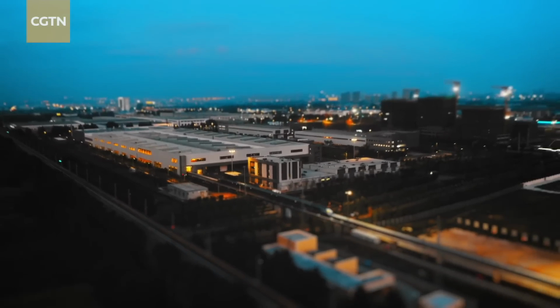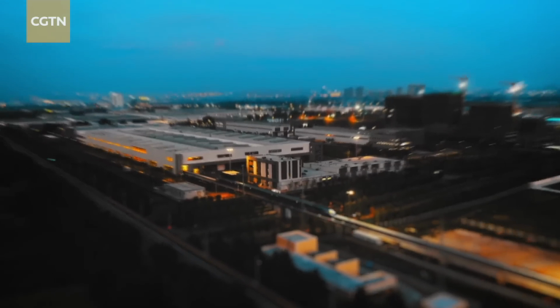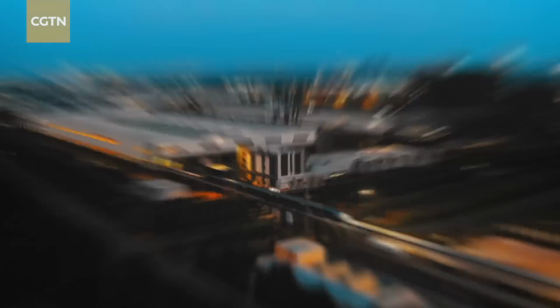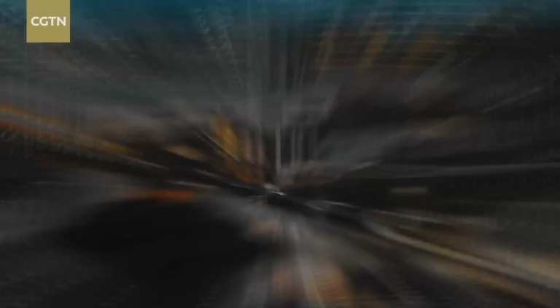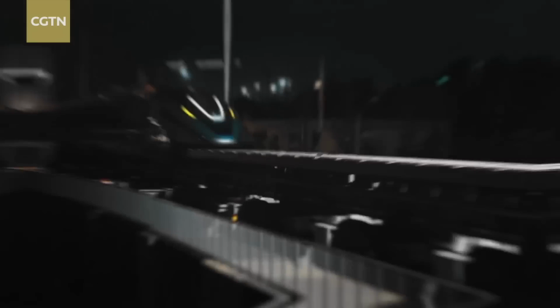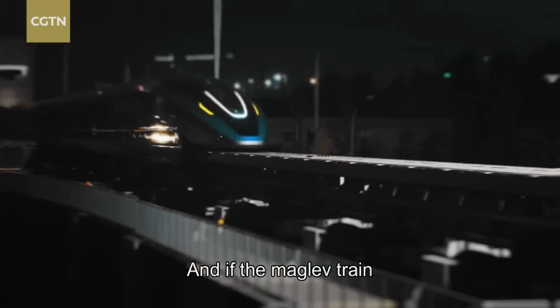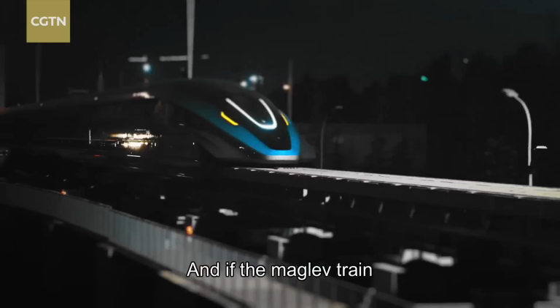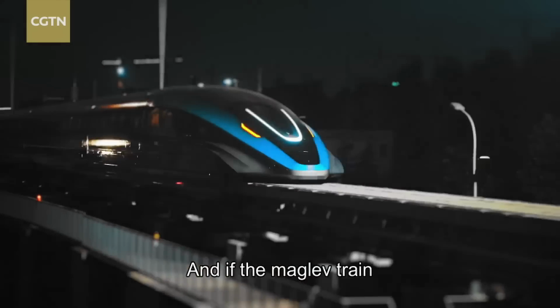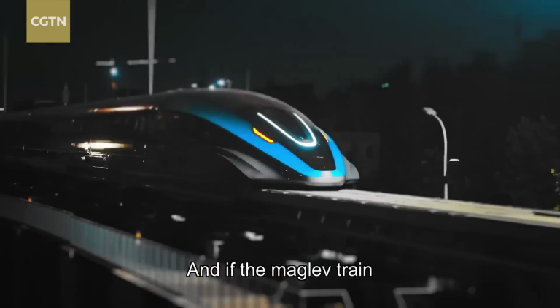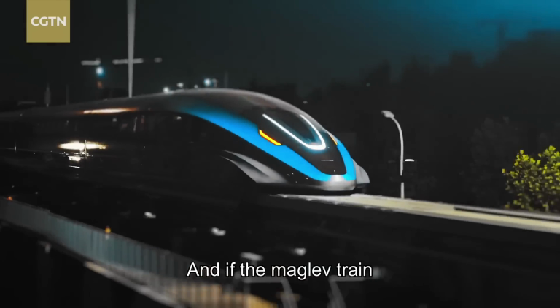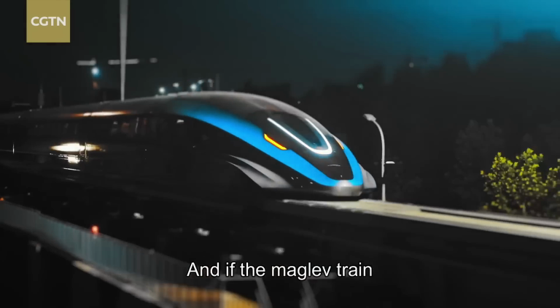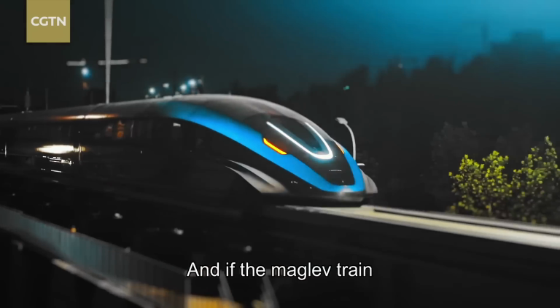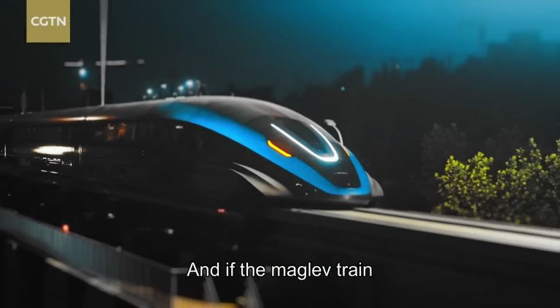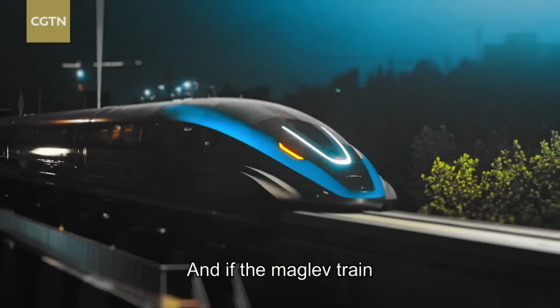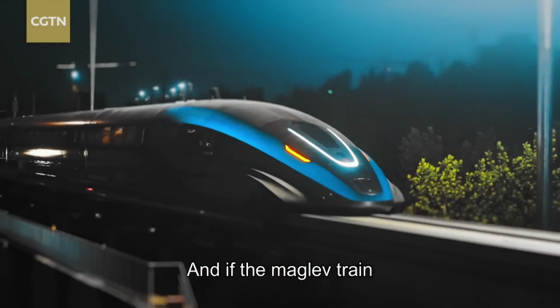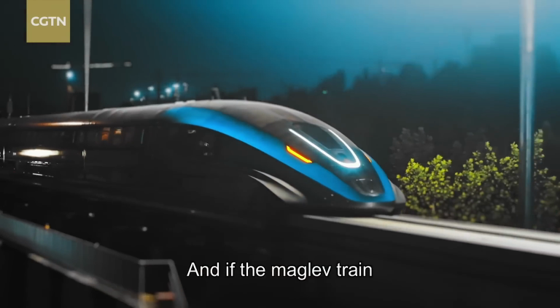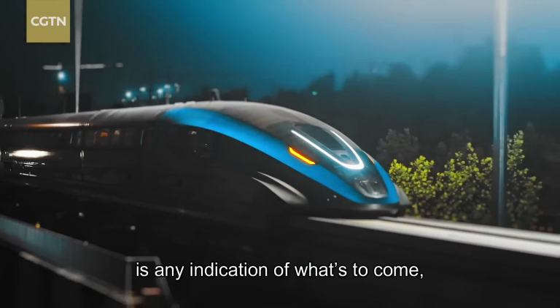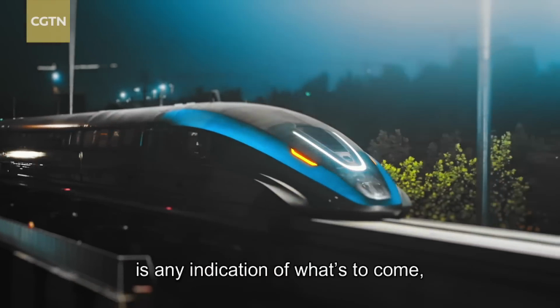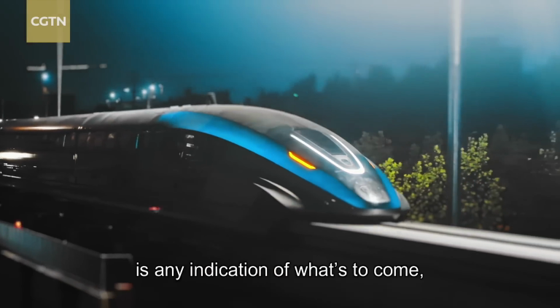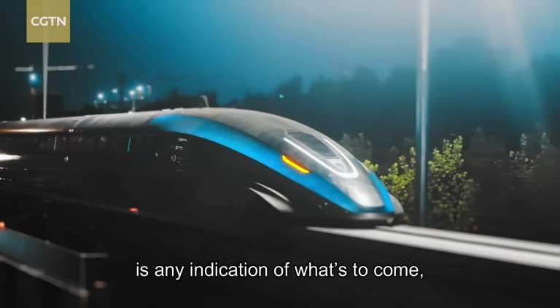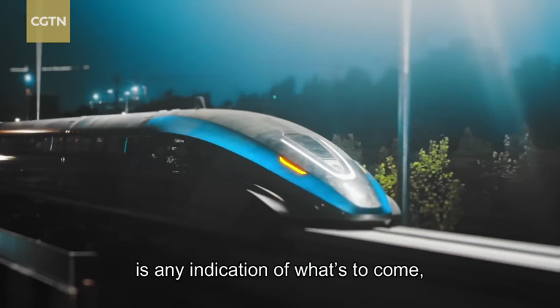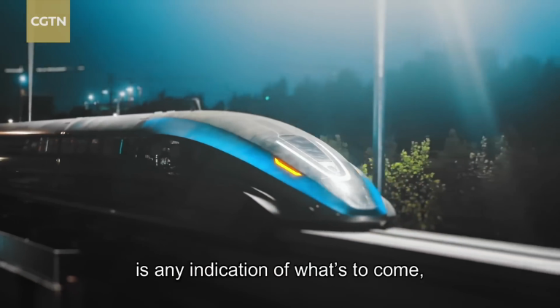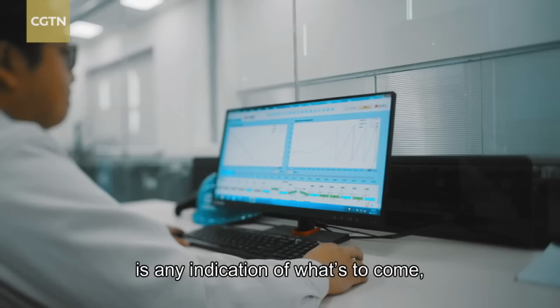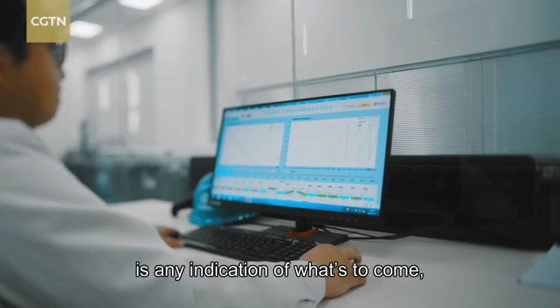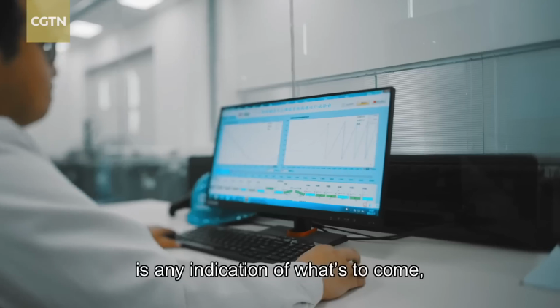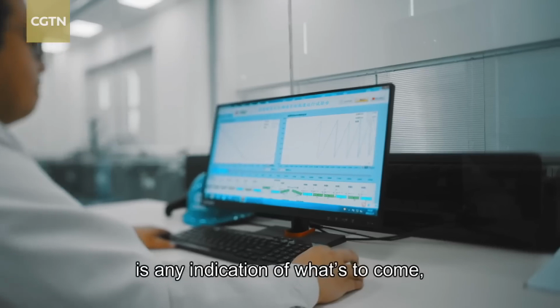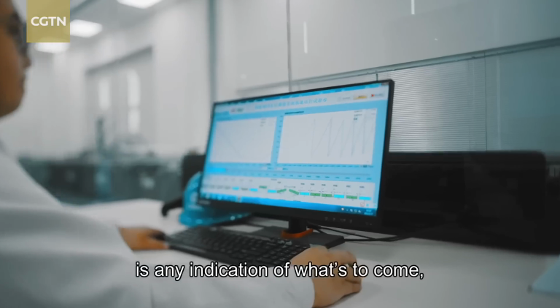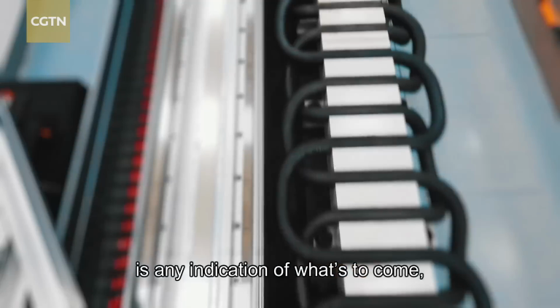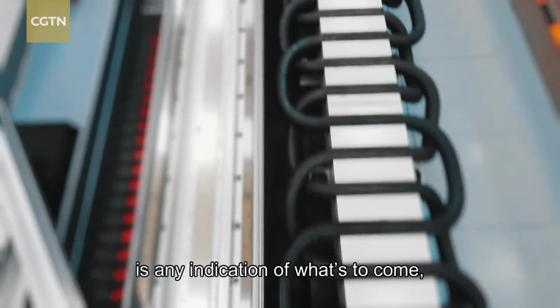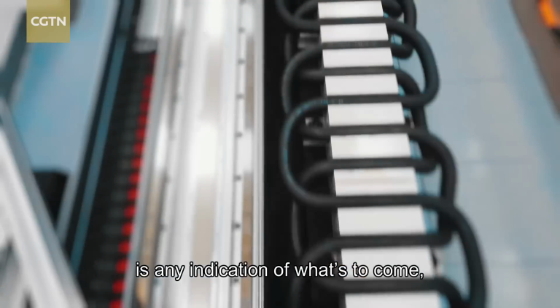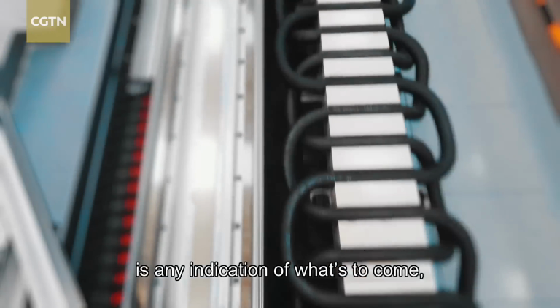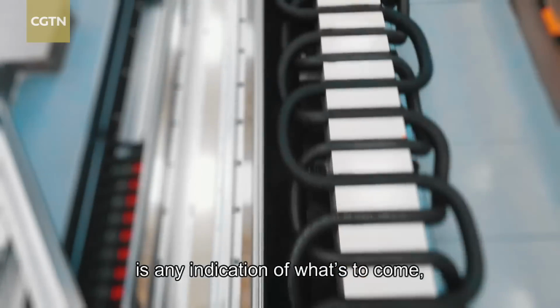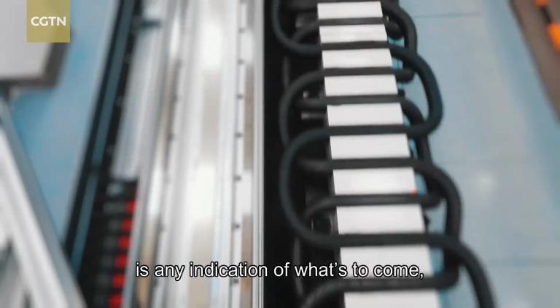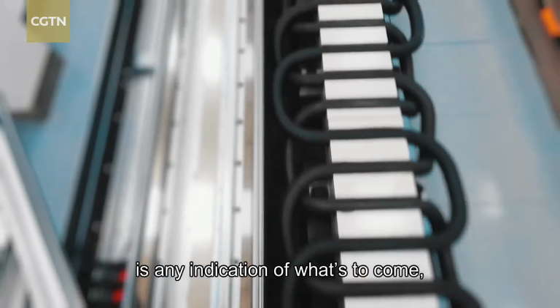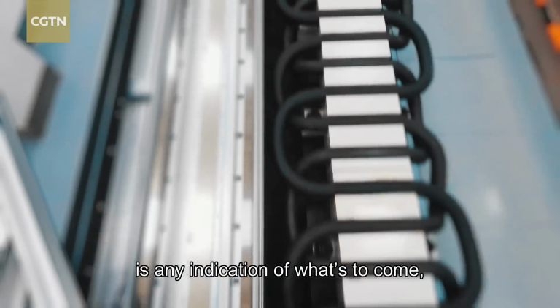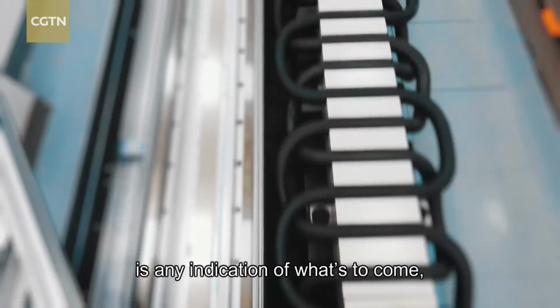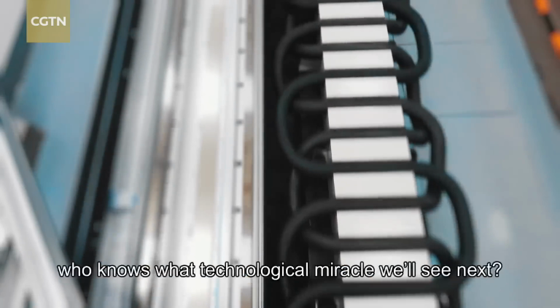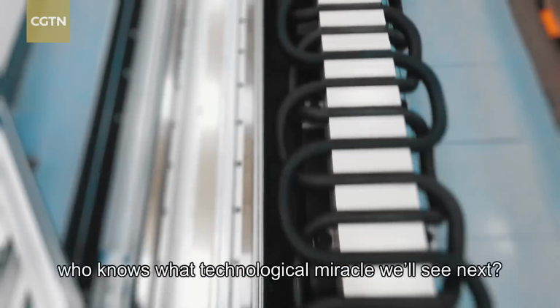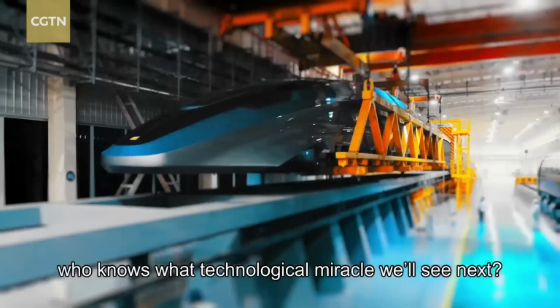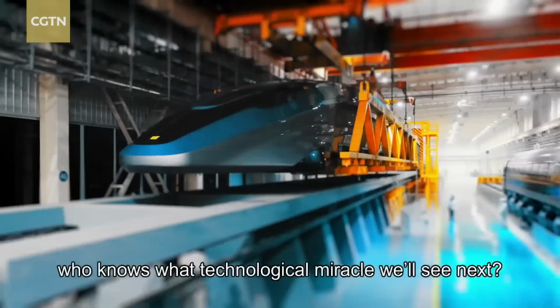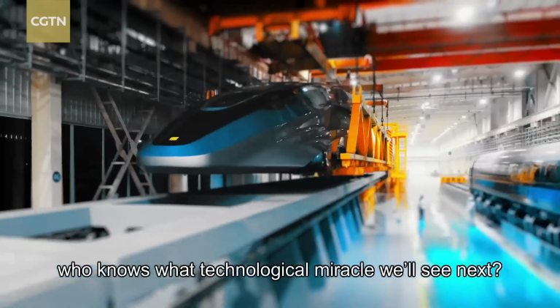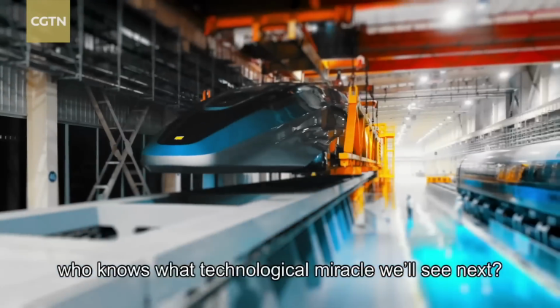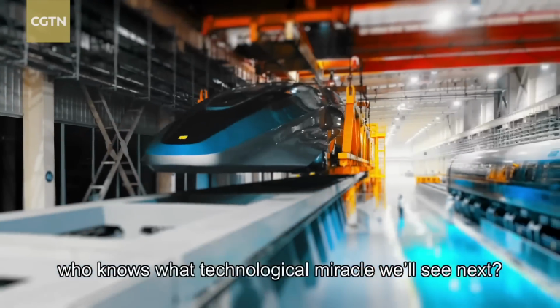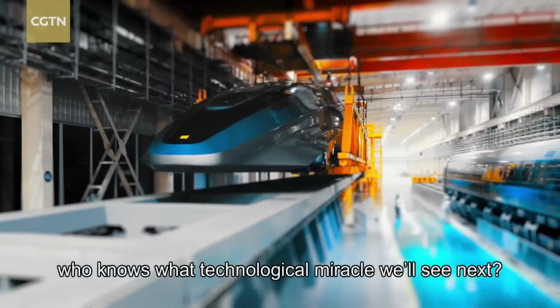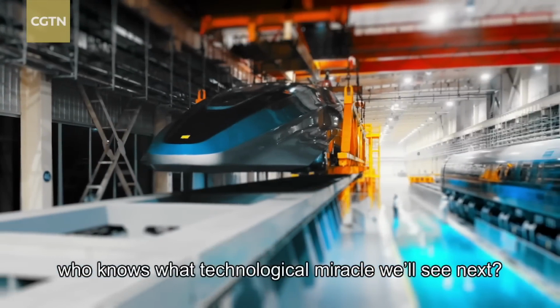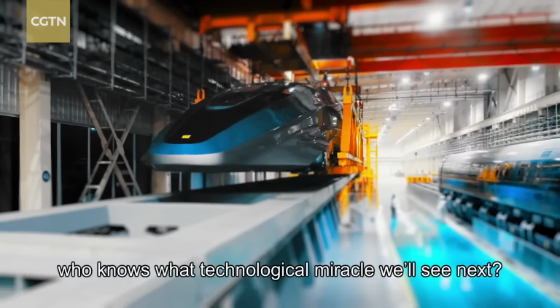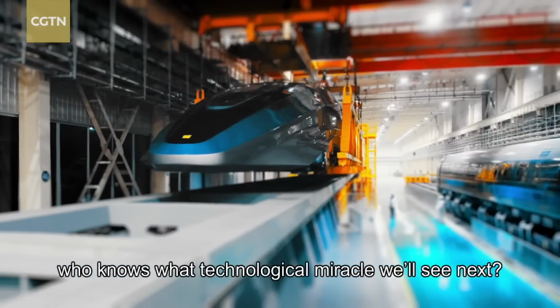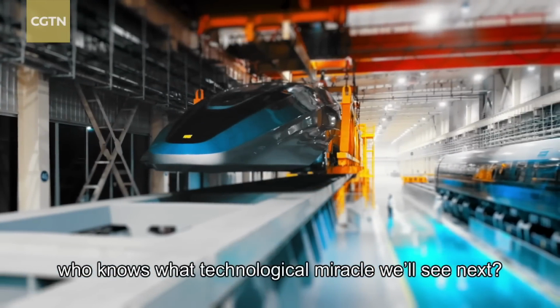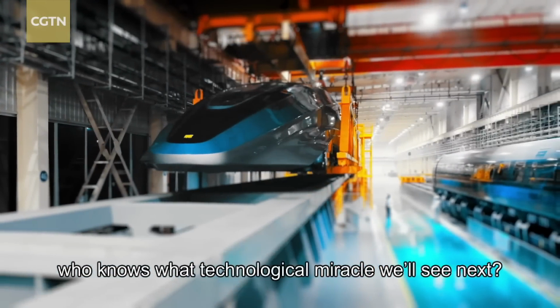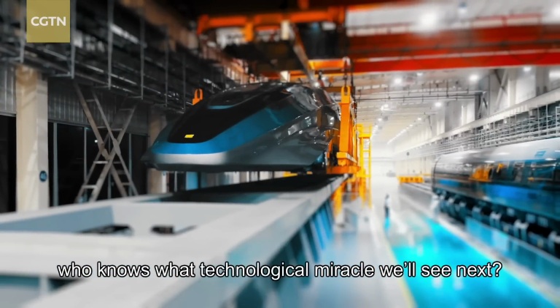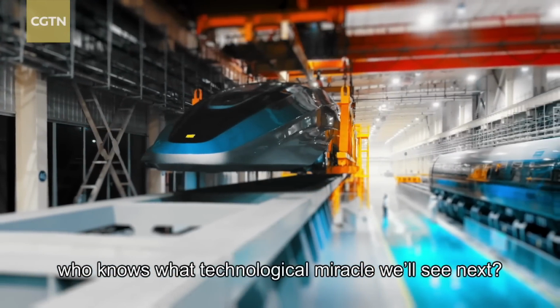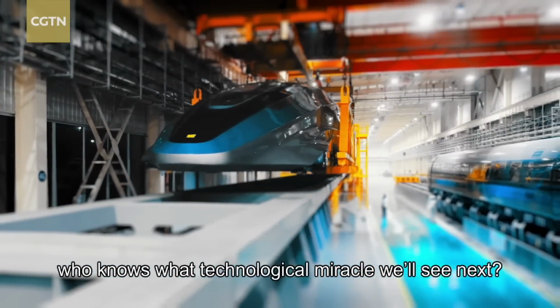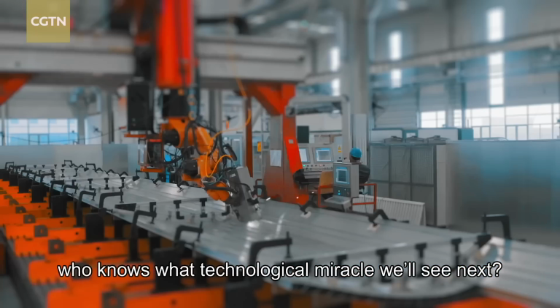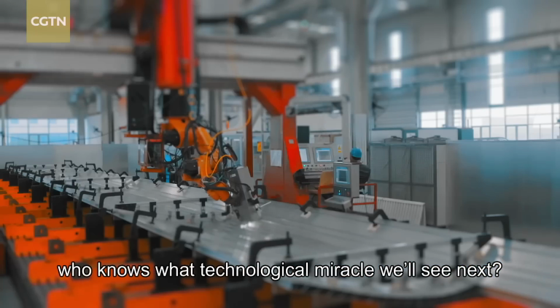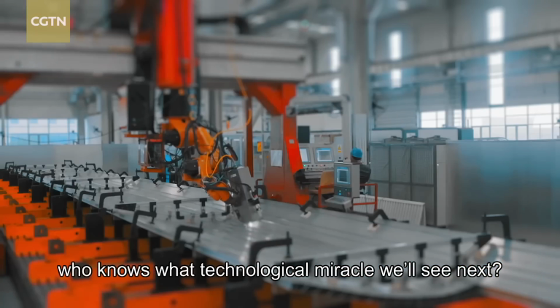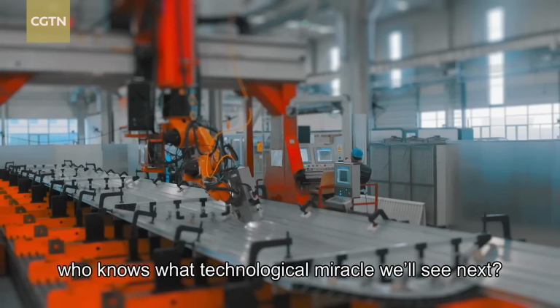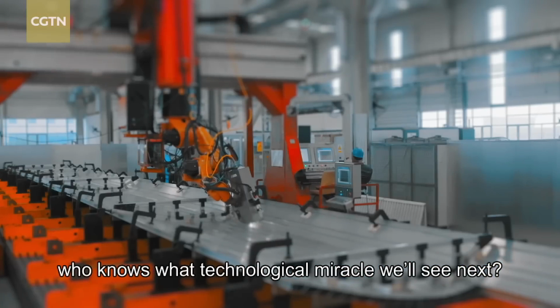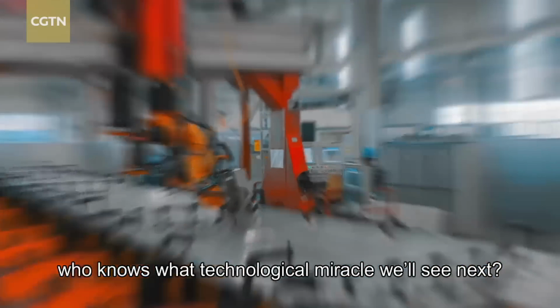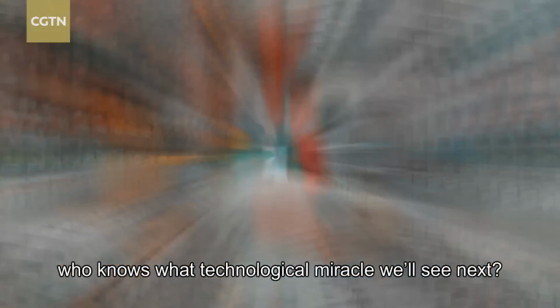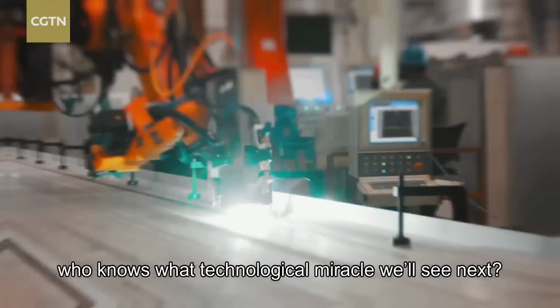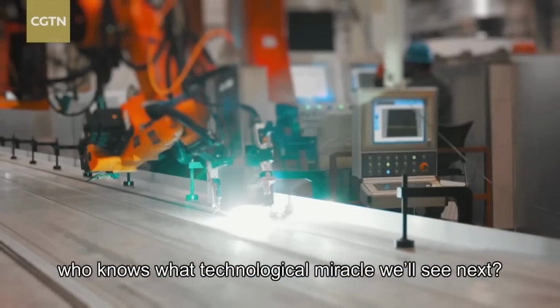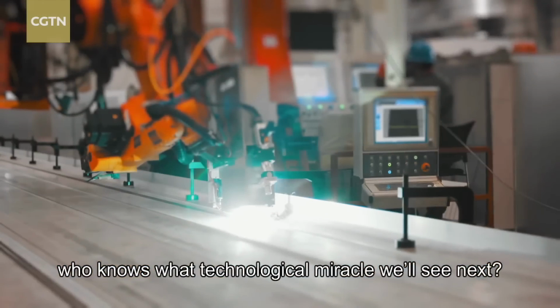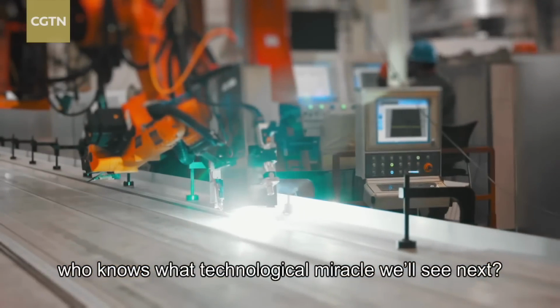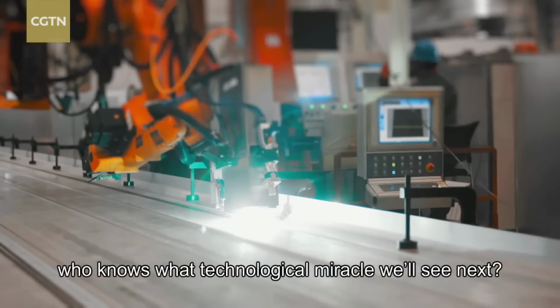And if the maglev train is any indication of what's to come, who knows what technological miracle we'll see next.